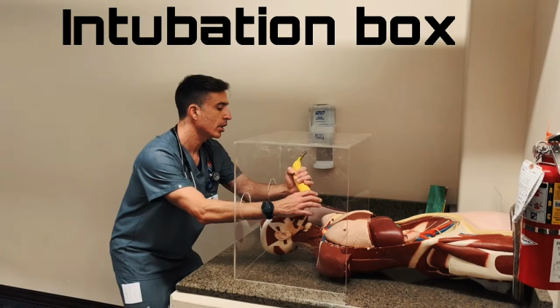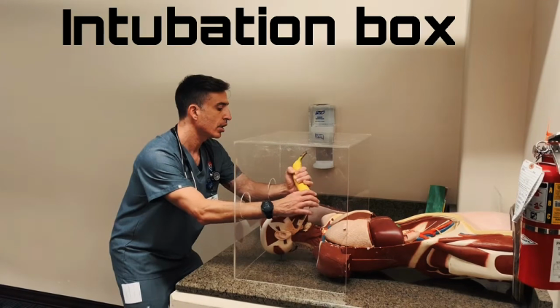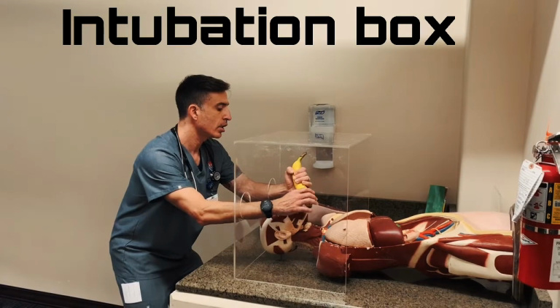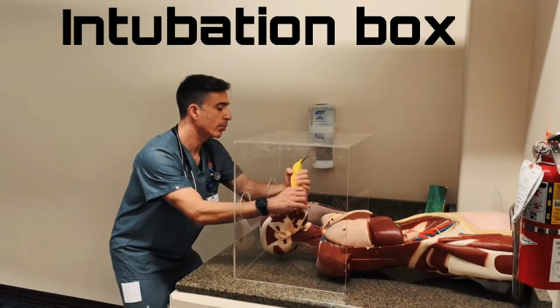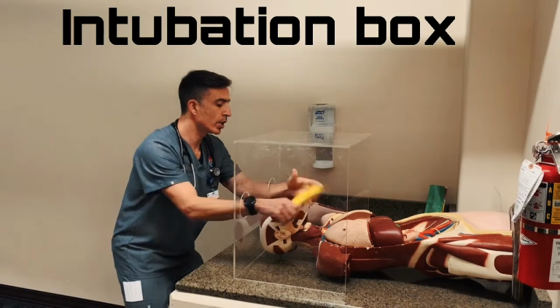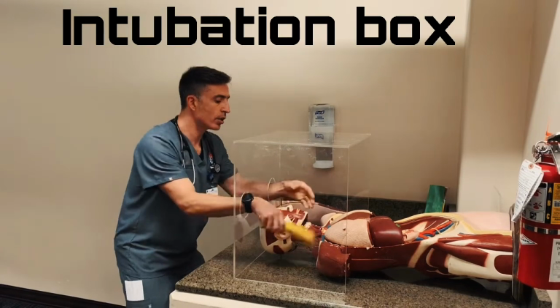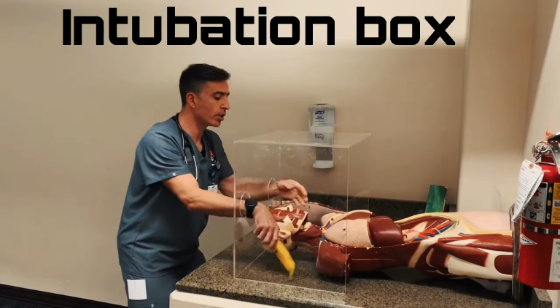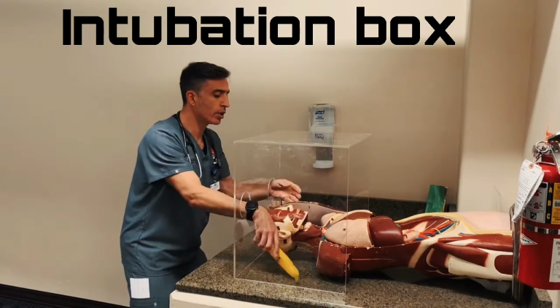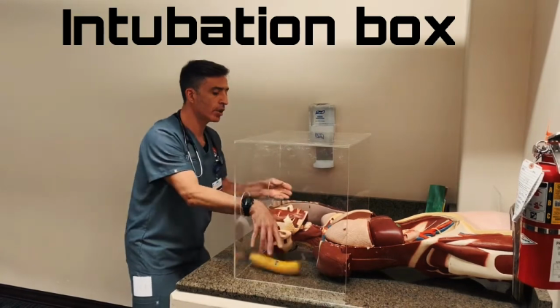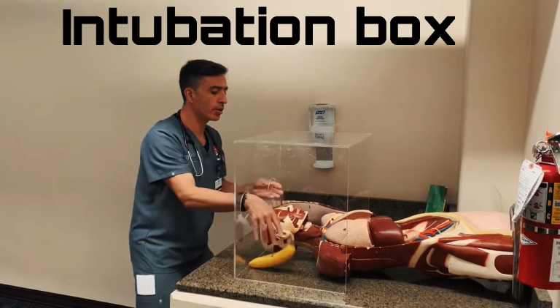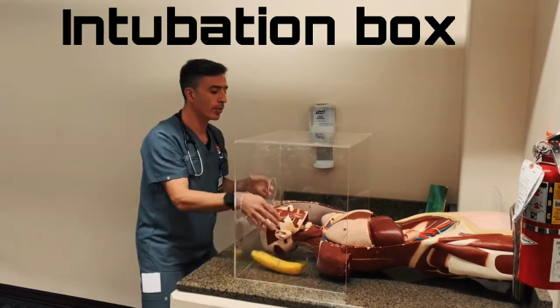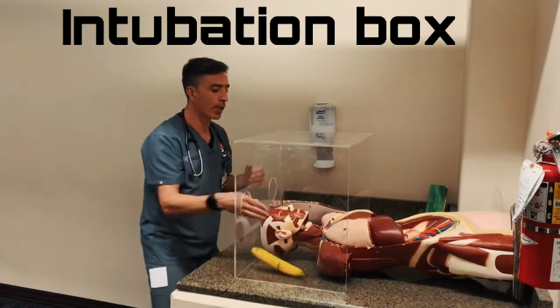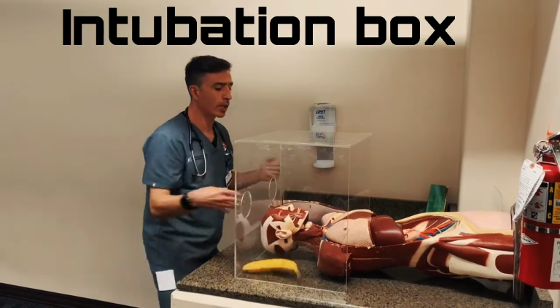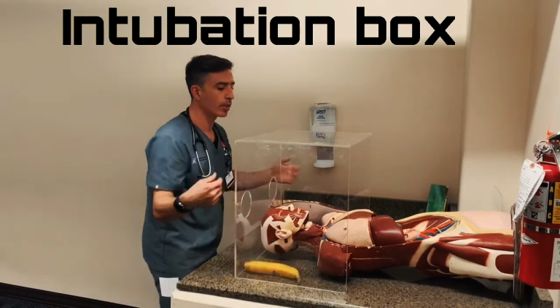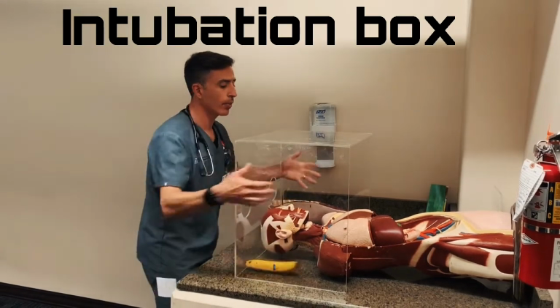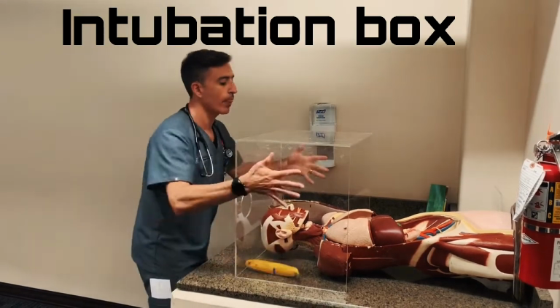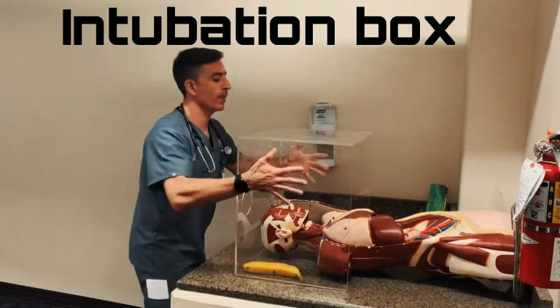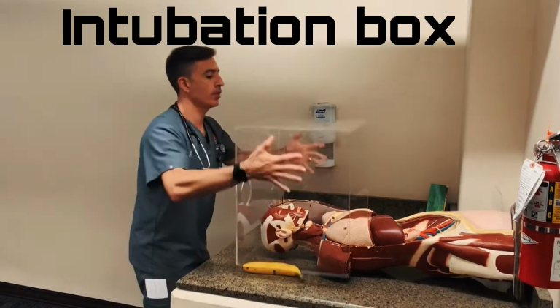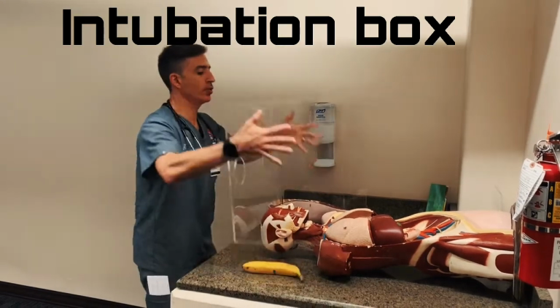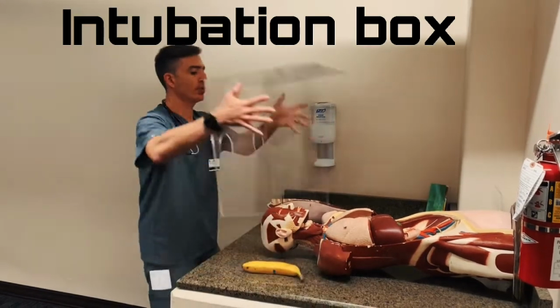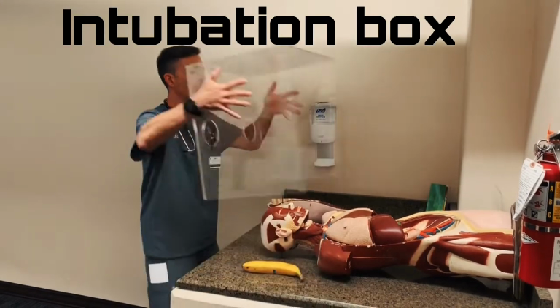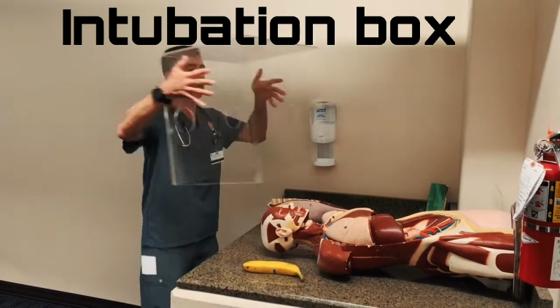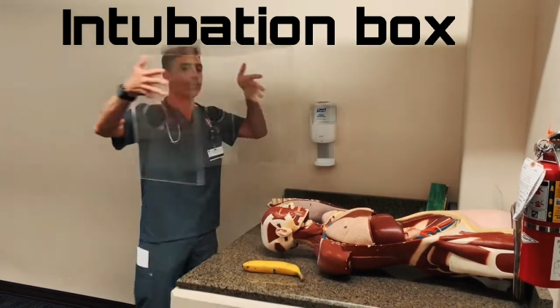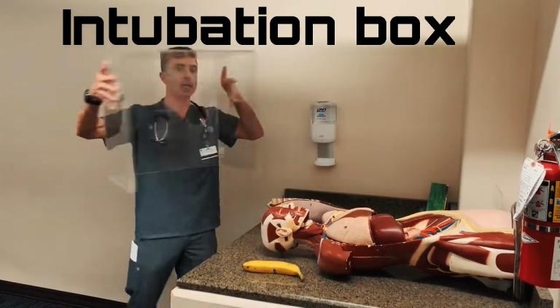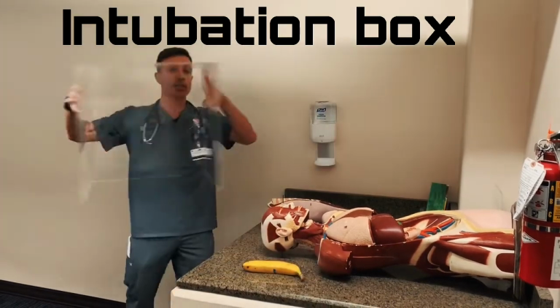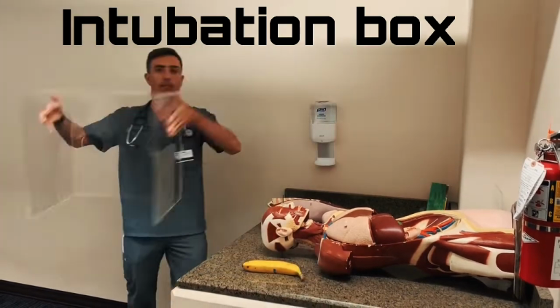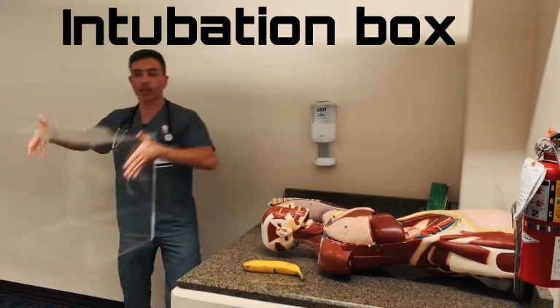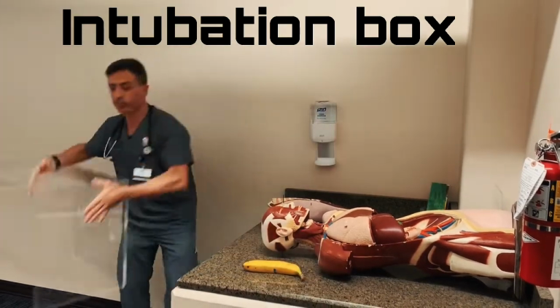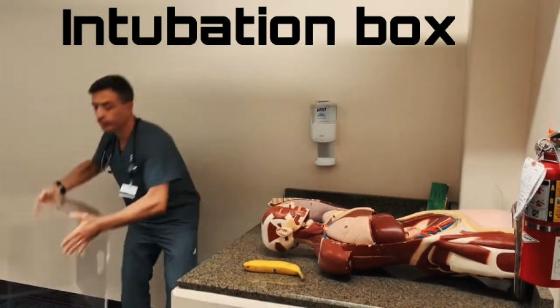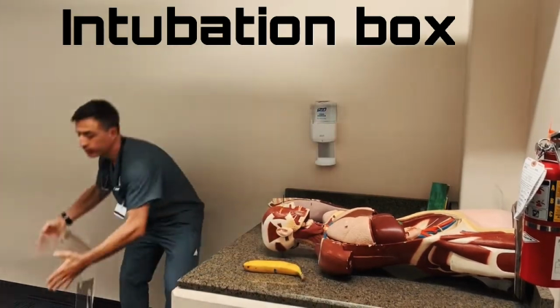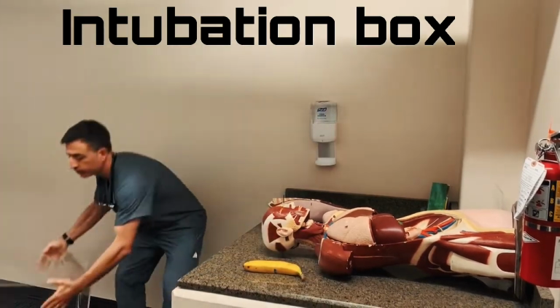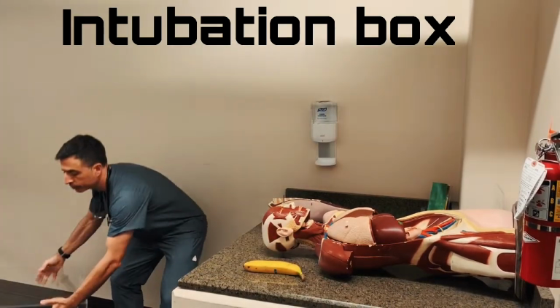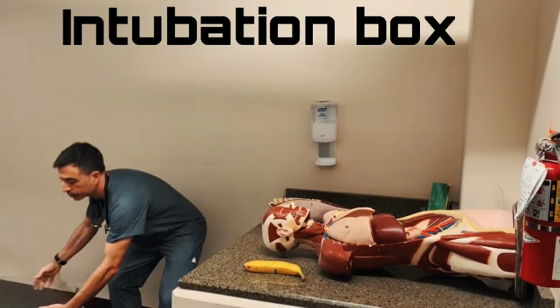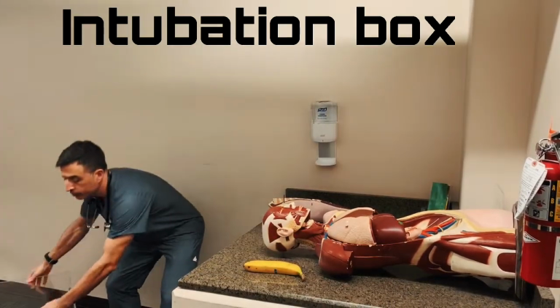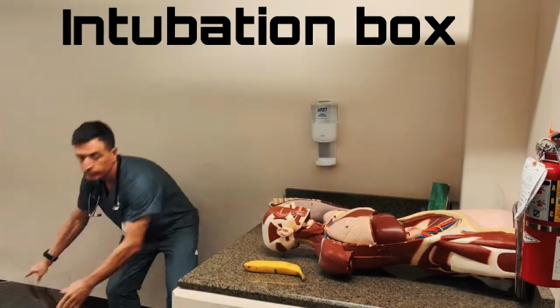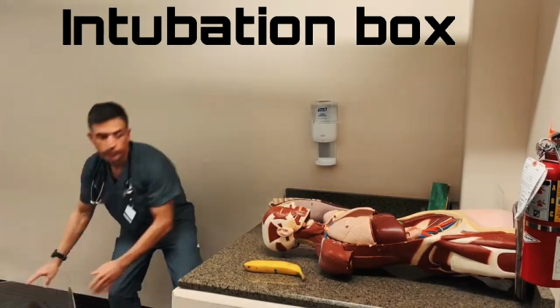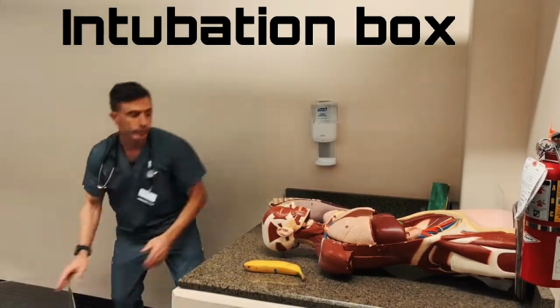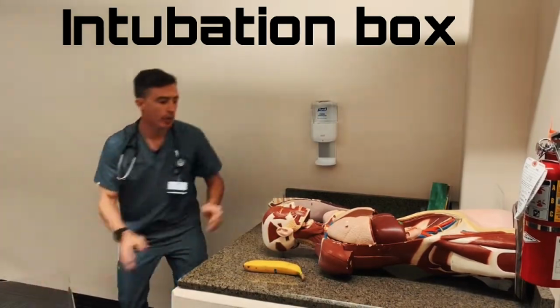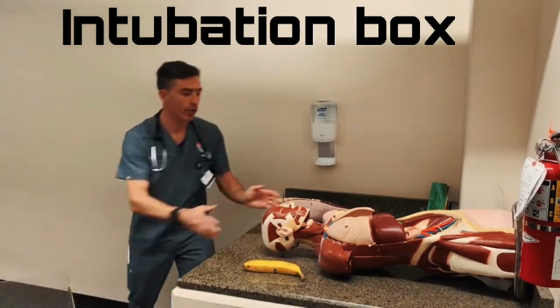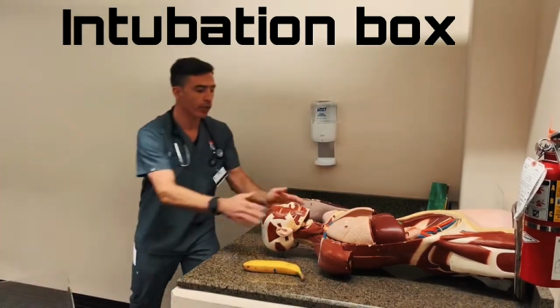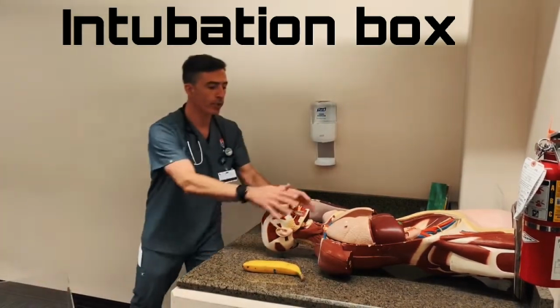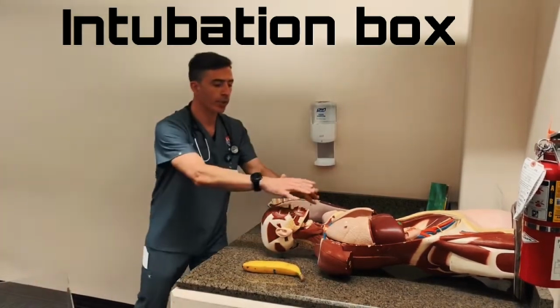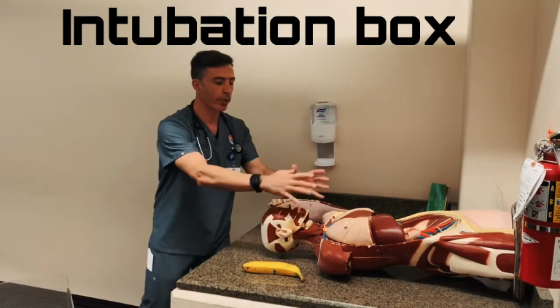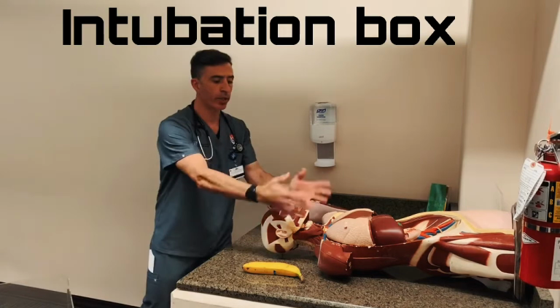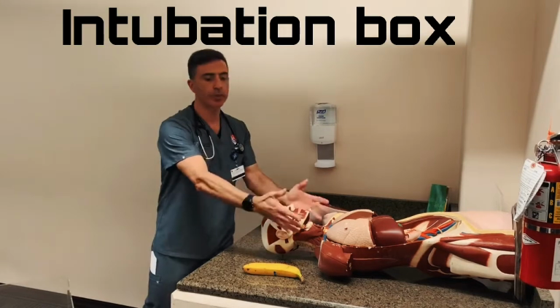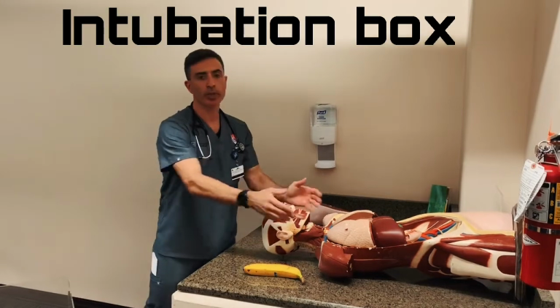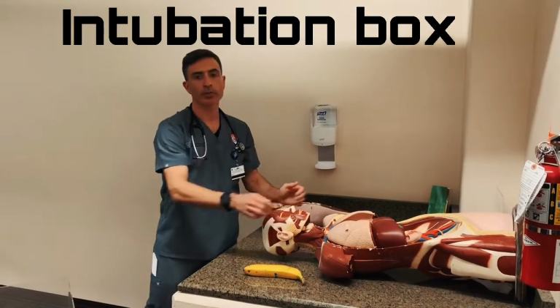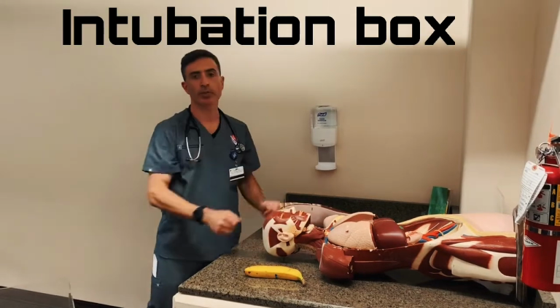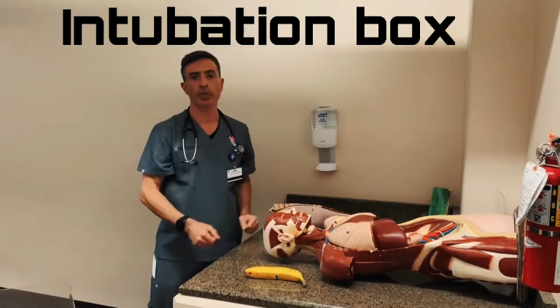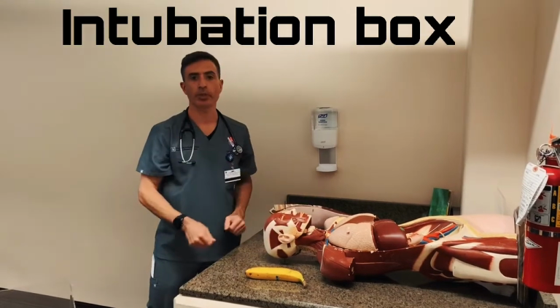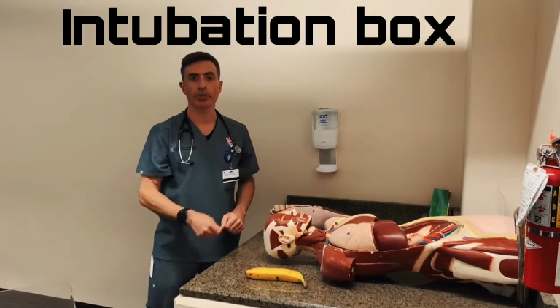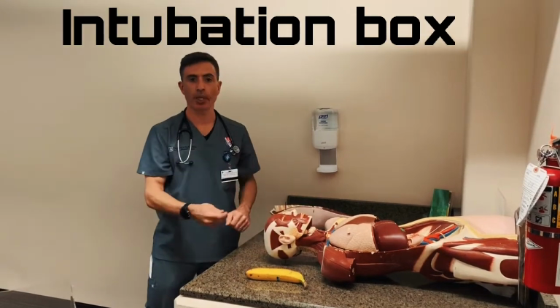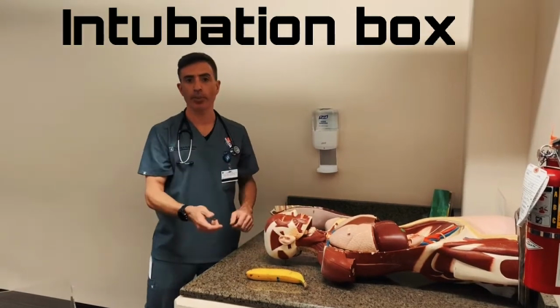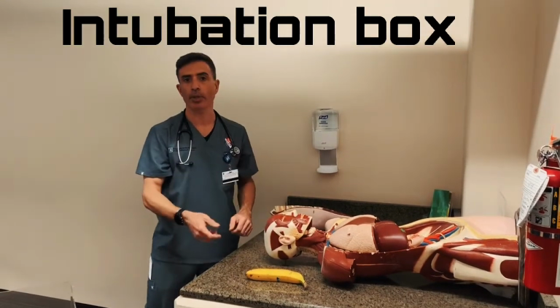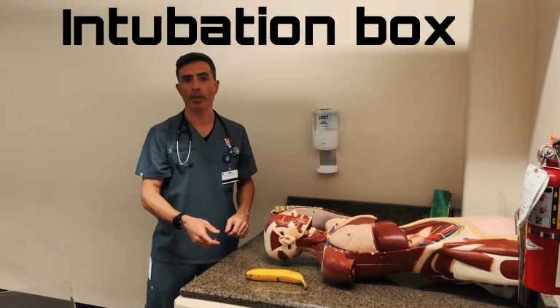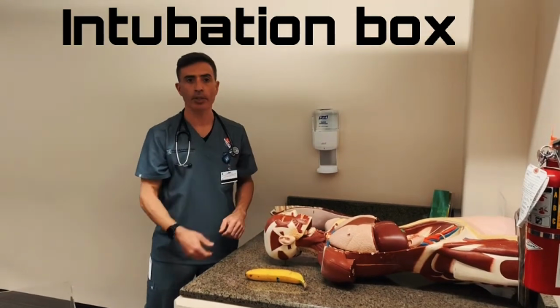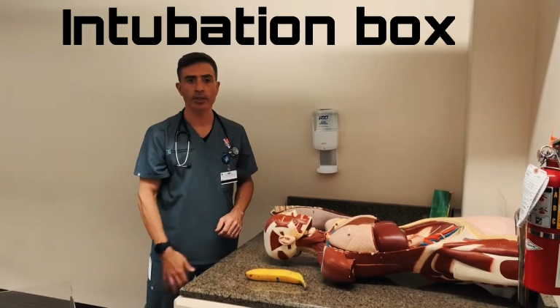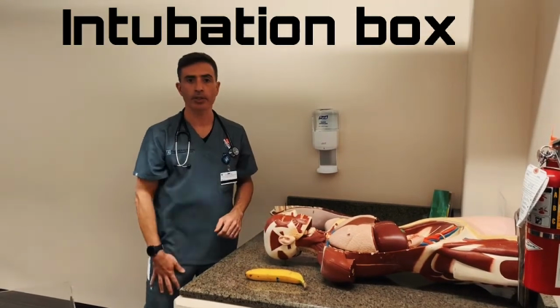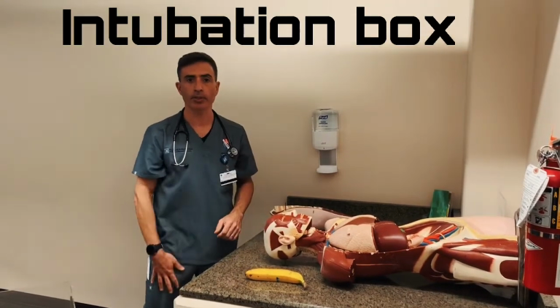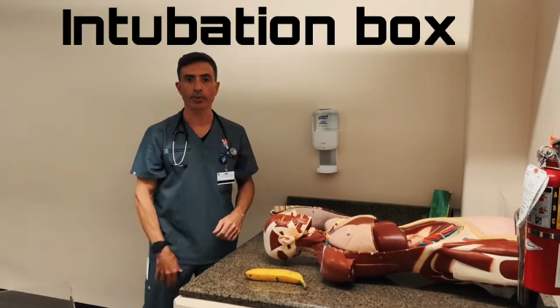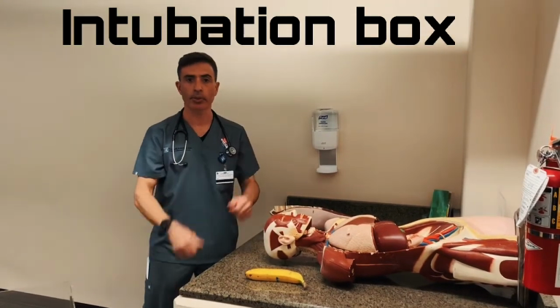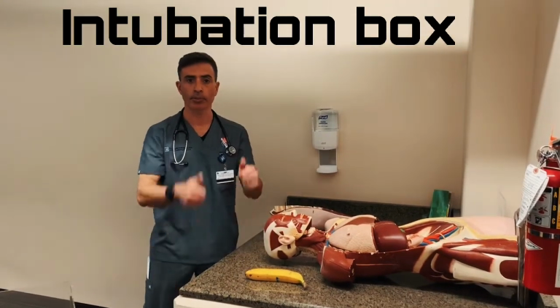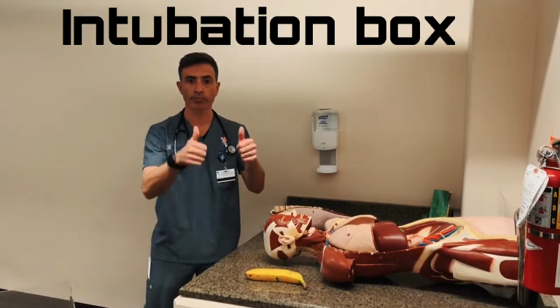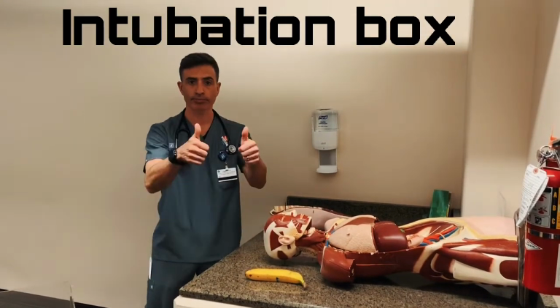The minute you're done intubating, you just pick the box up, and respiratory therapy can finish taping the ET tube.